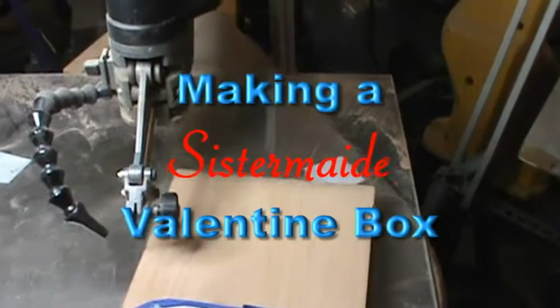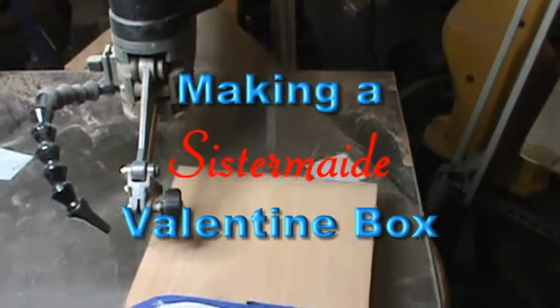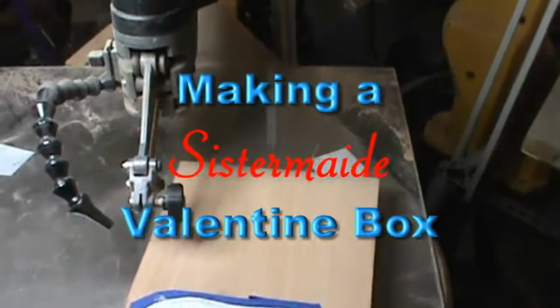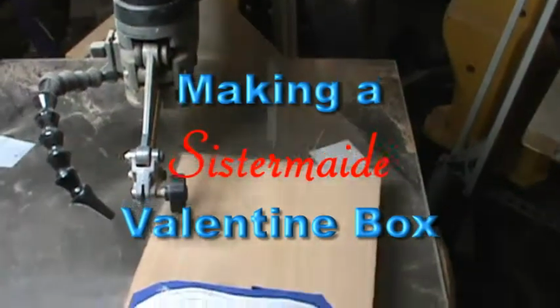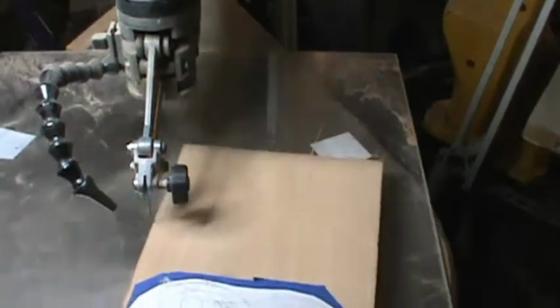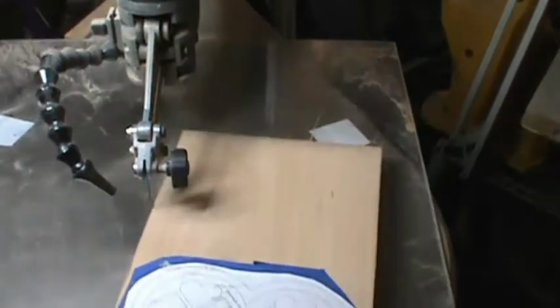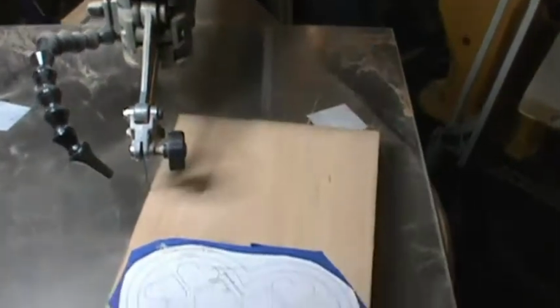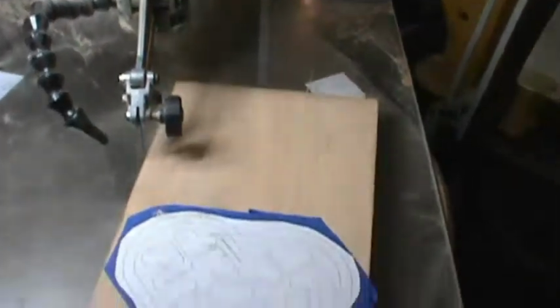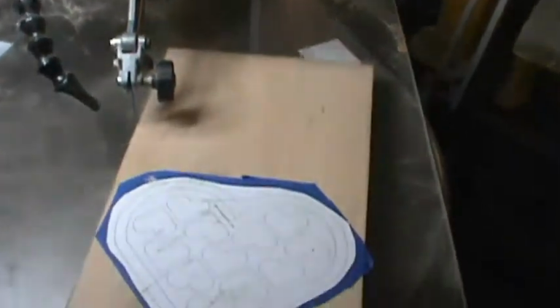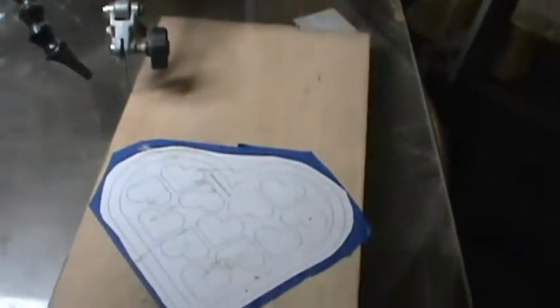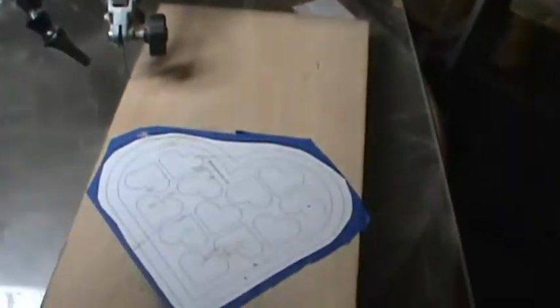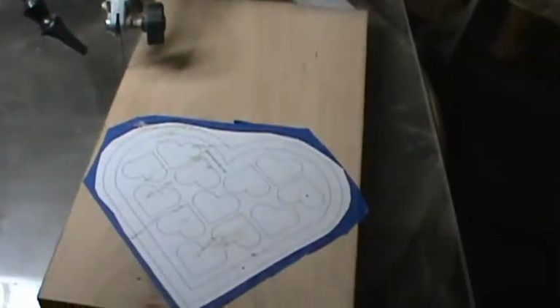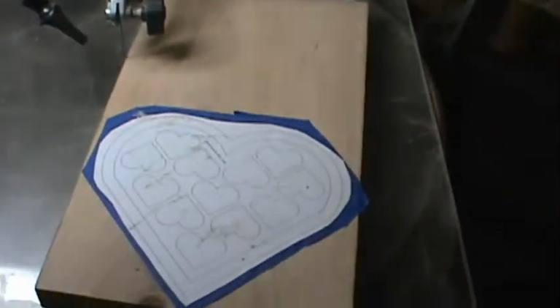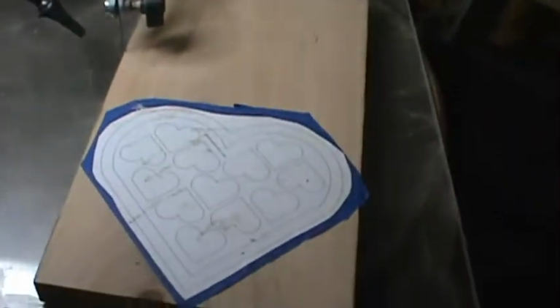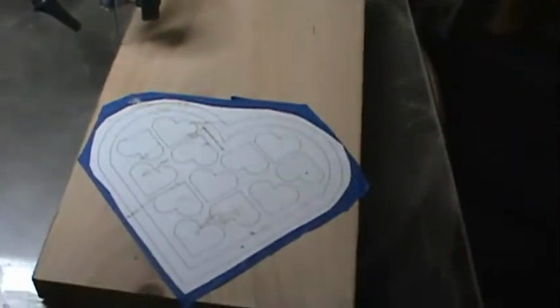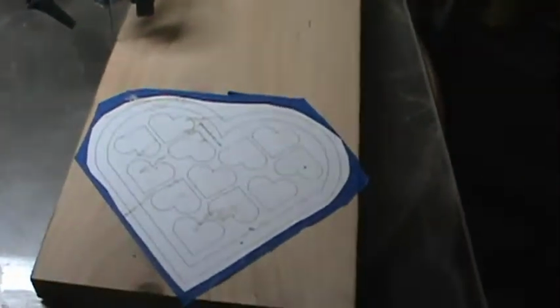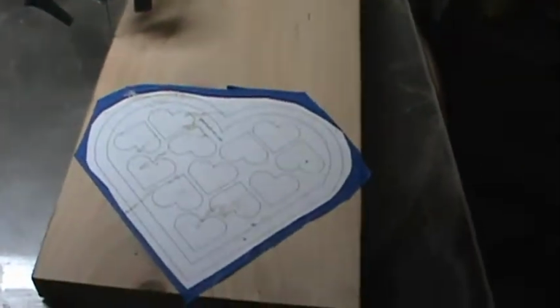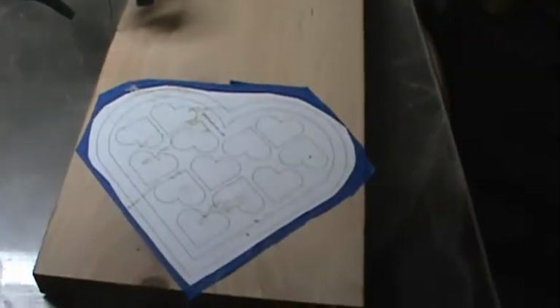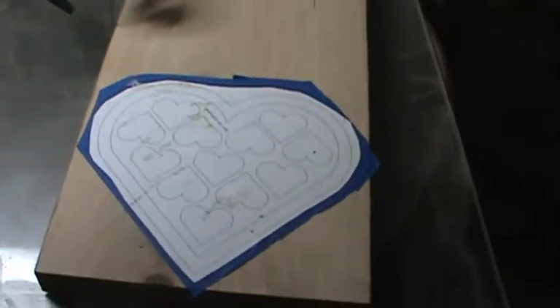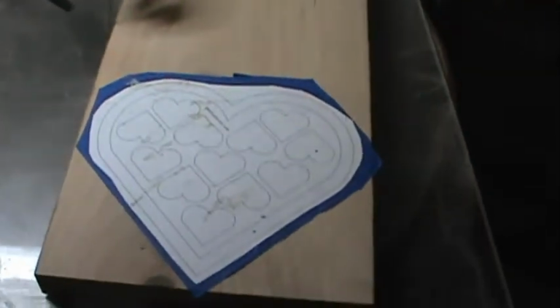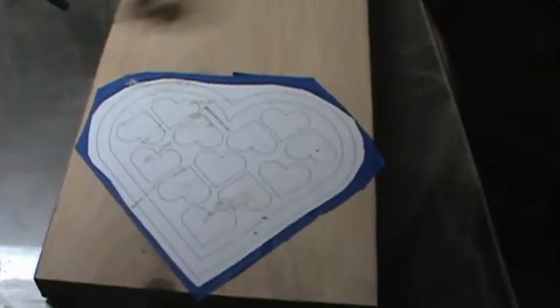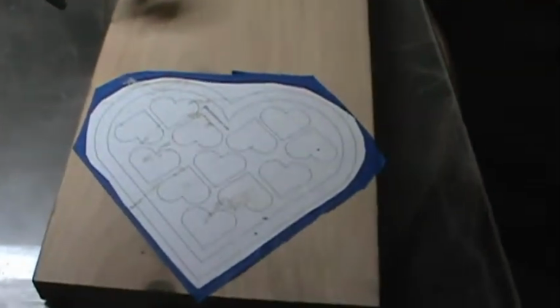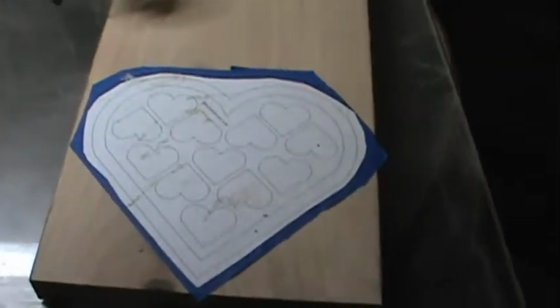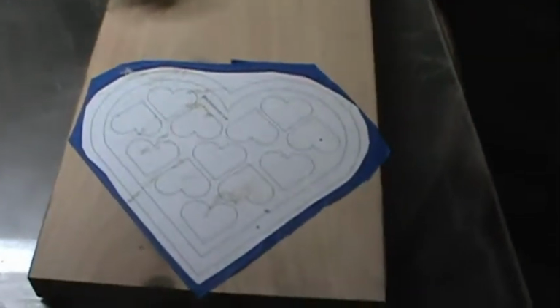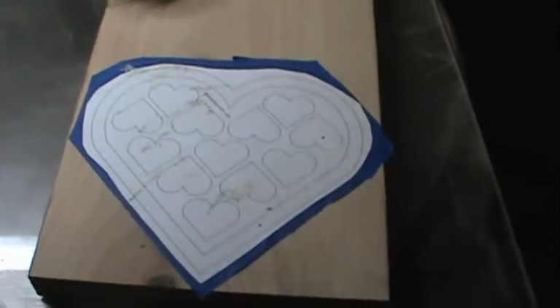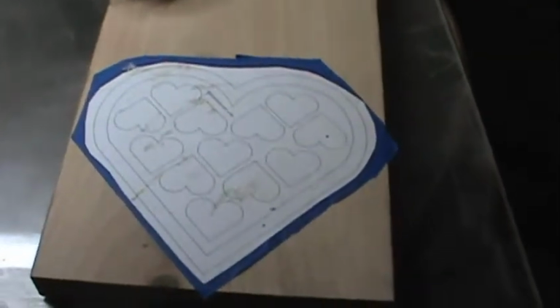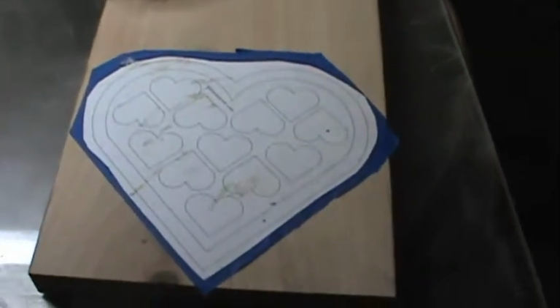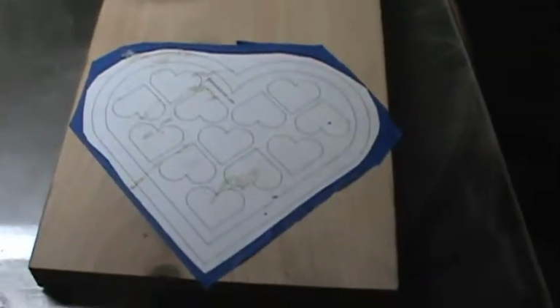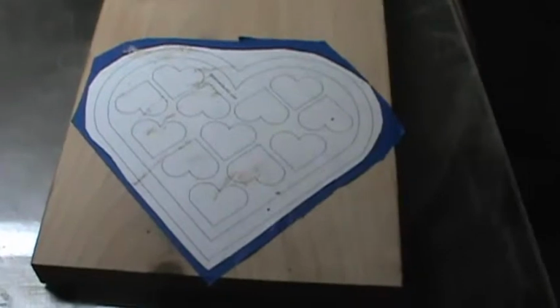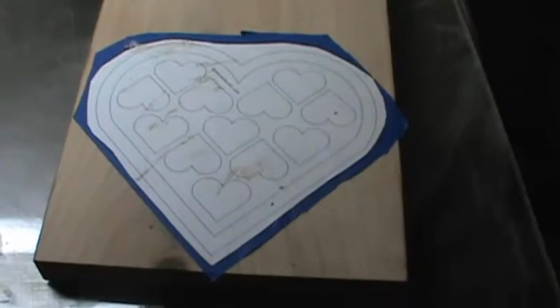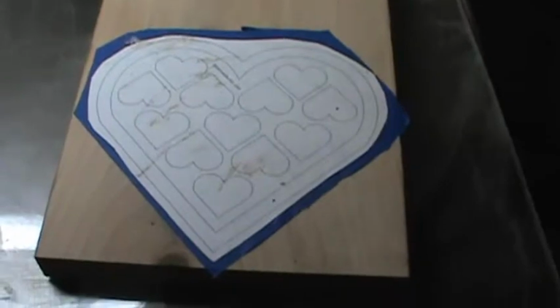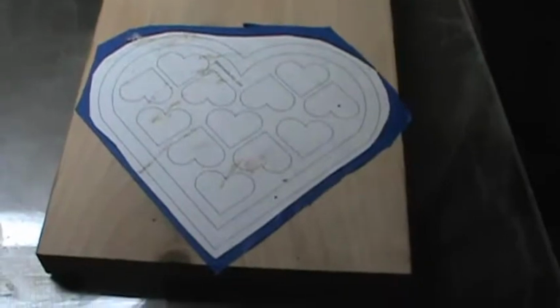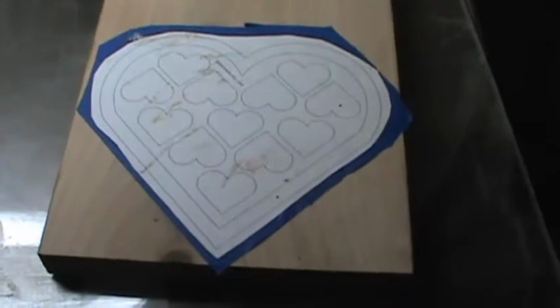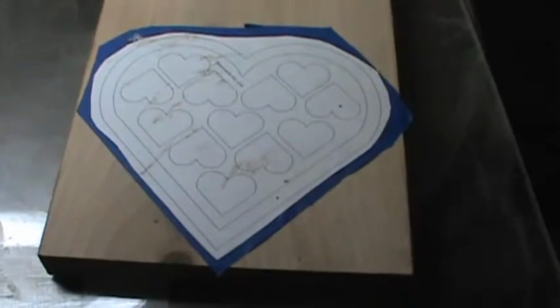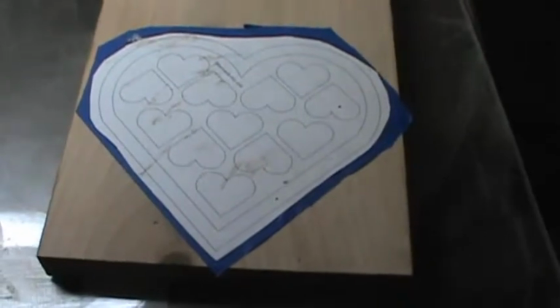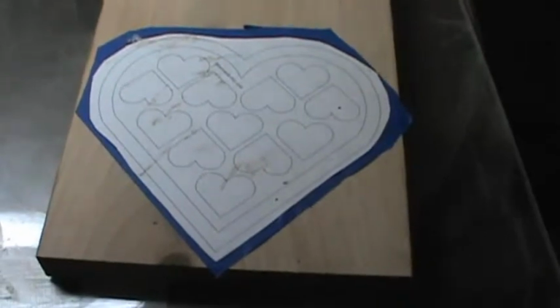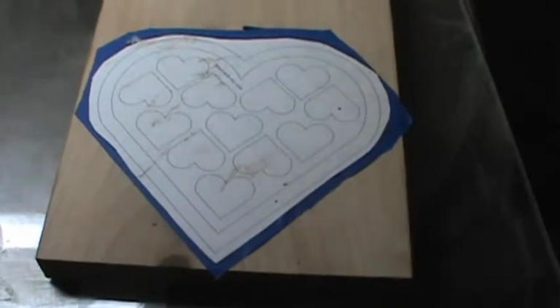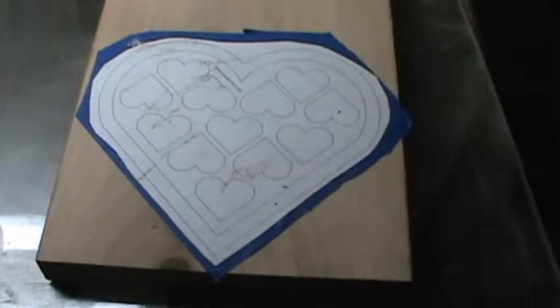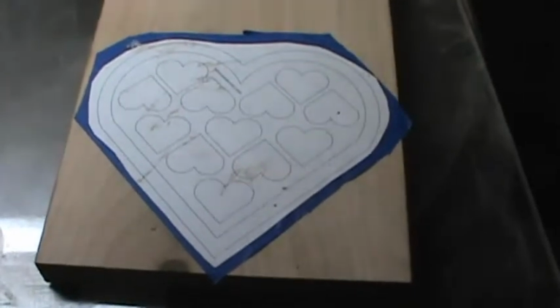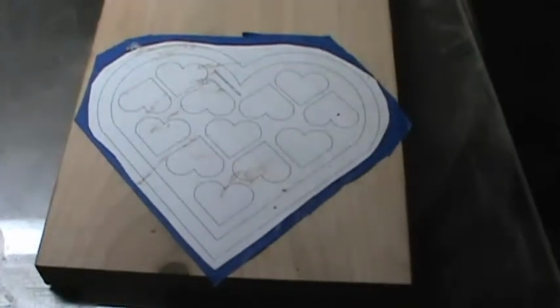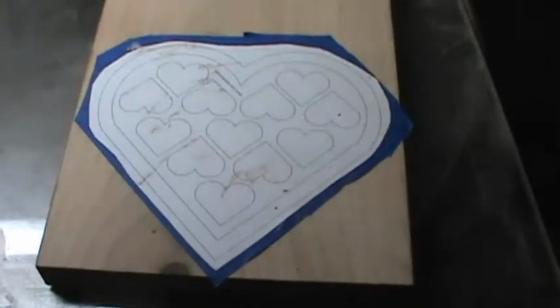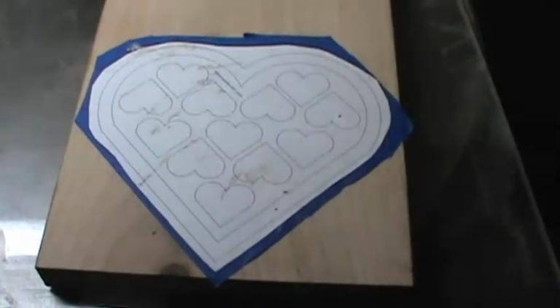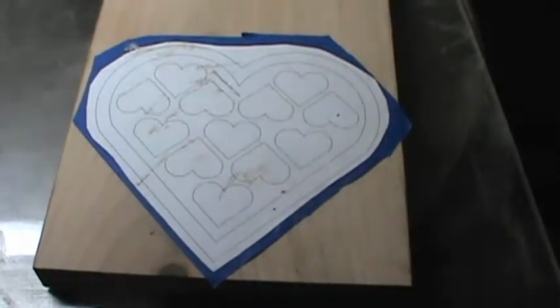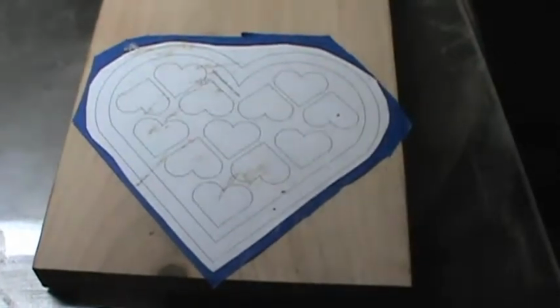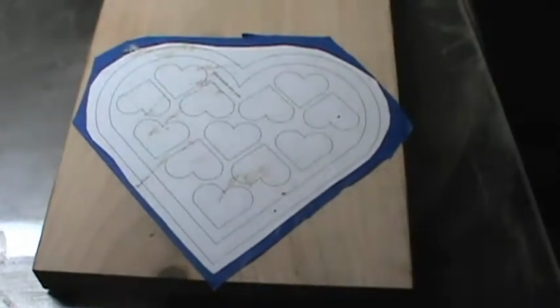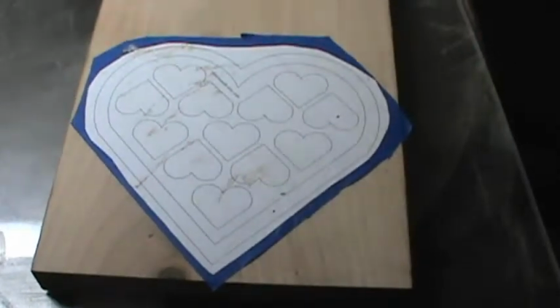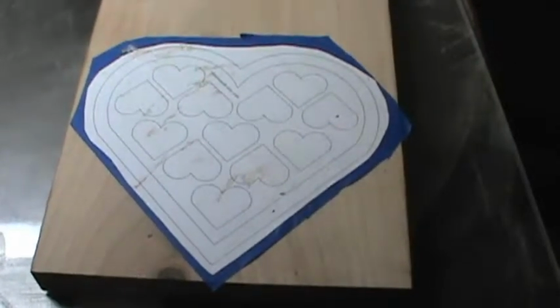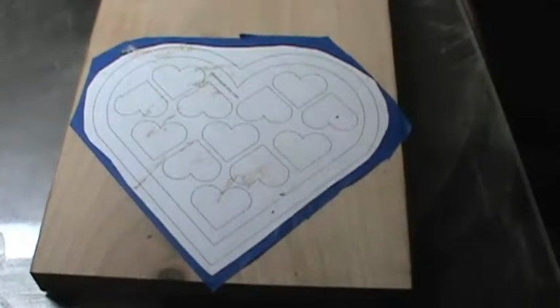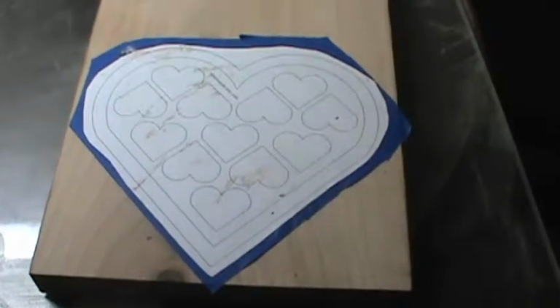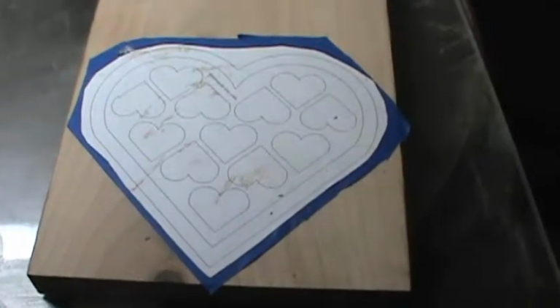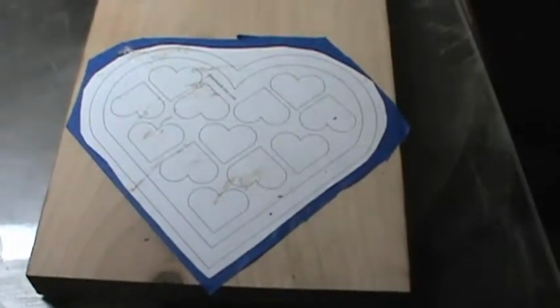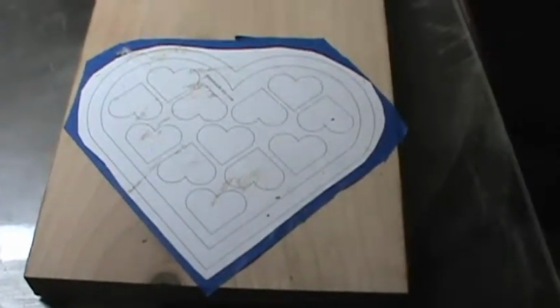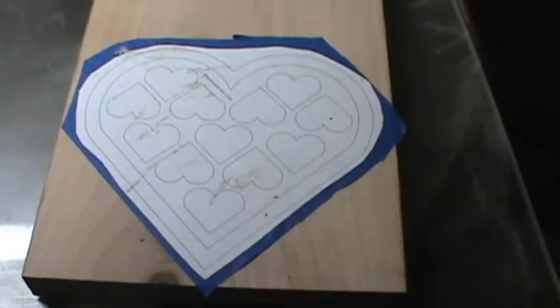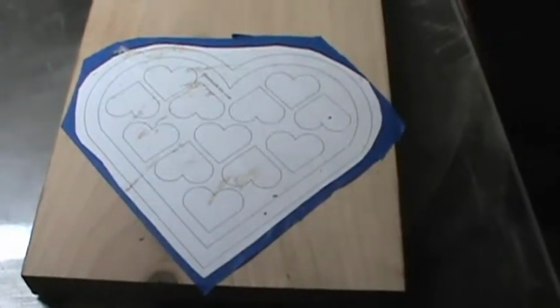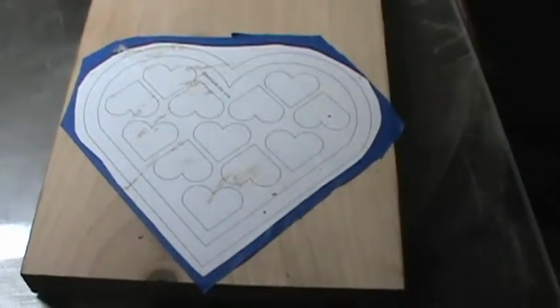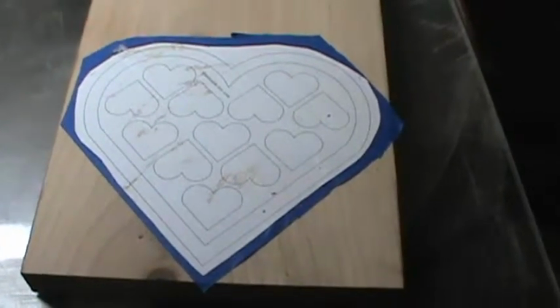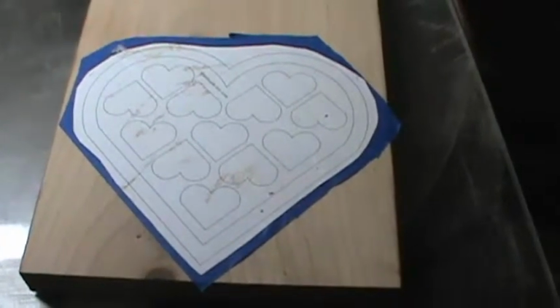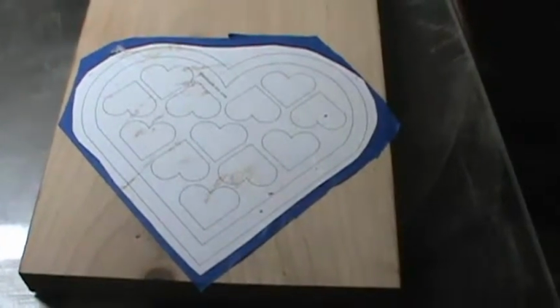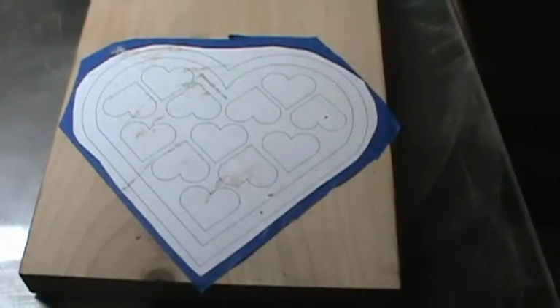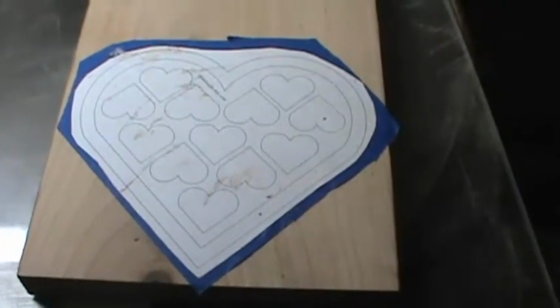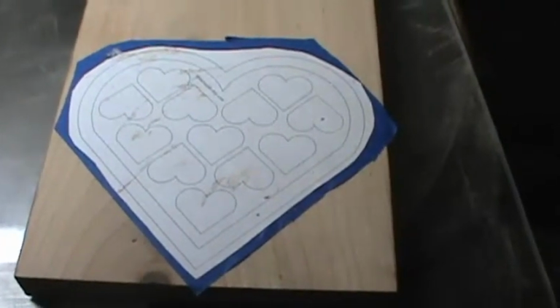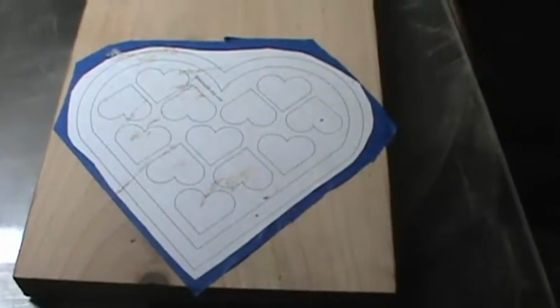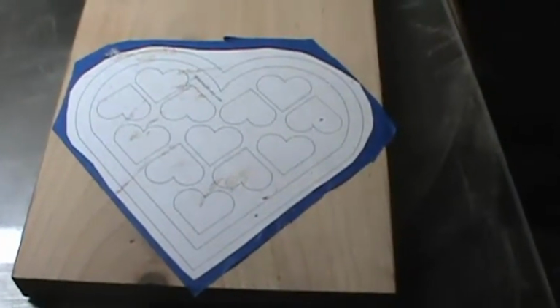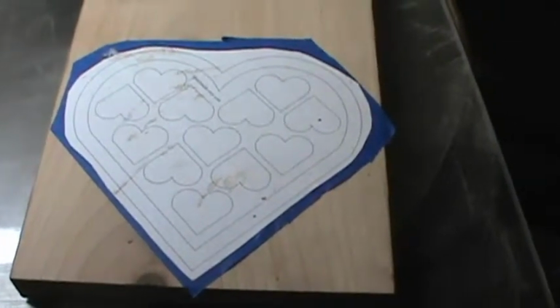Hi, today we're going to work on making a little heart box. This is a great Valentine's gift. It has a lot of little divisions.